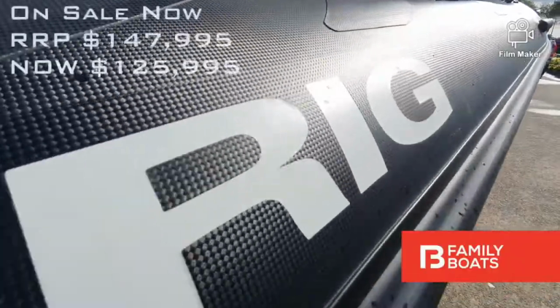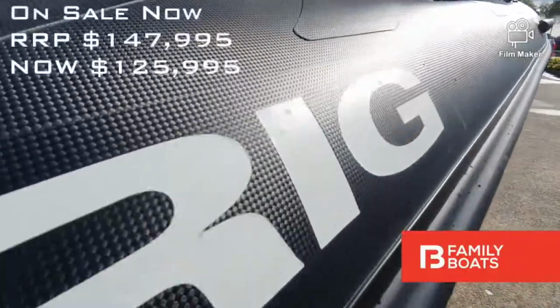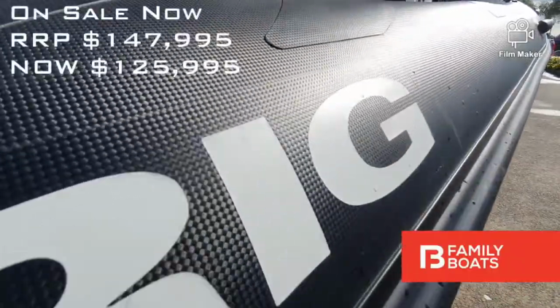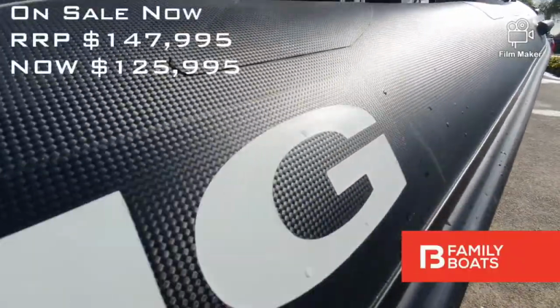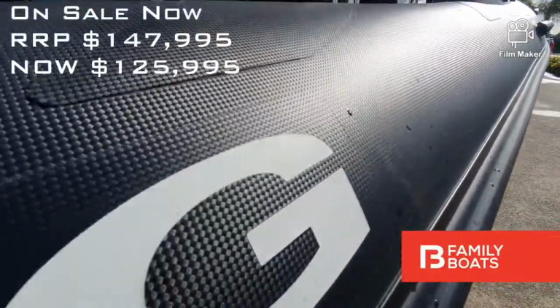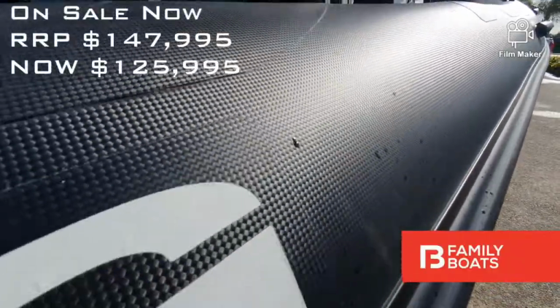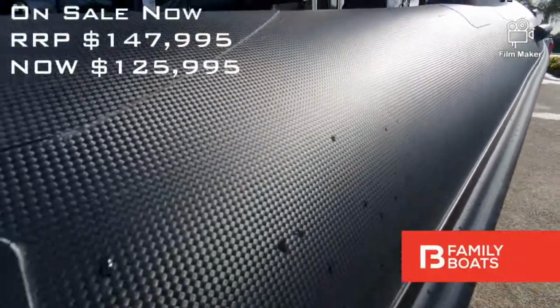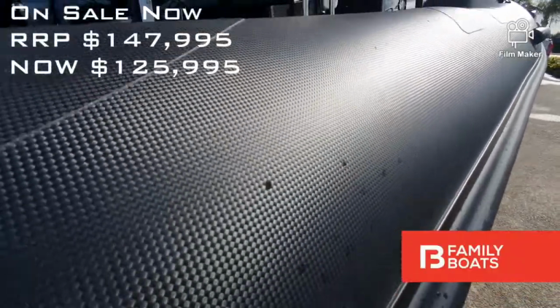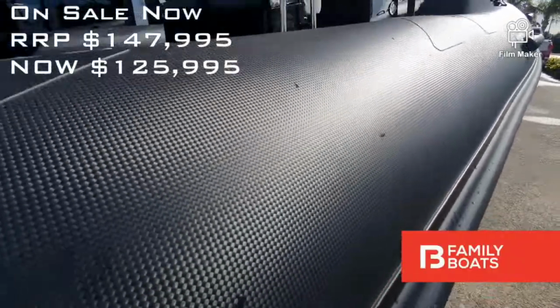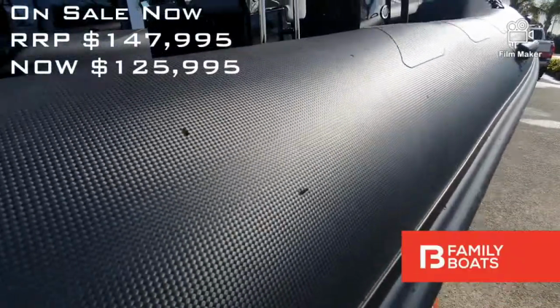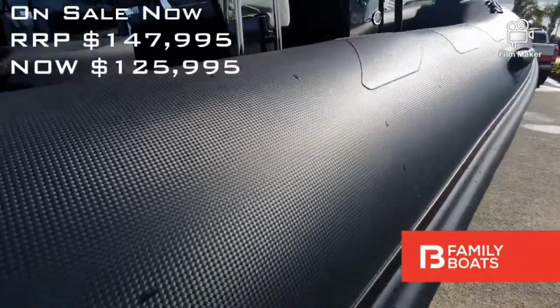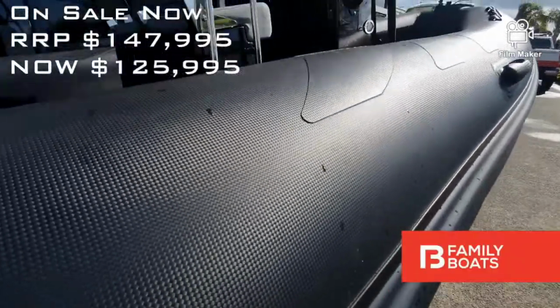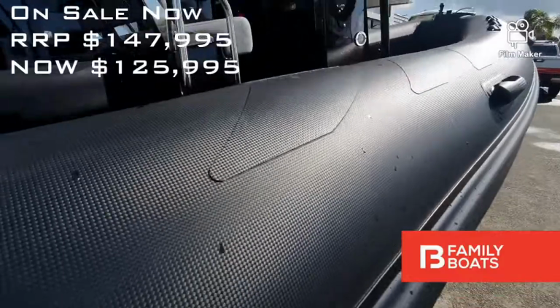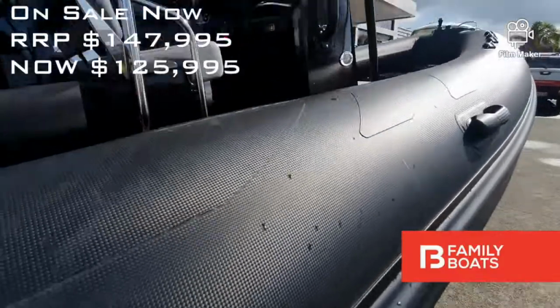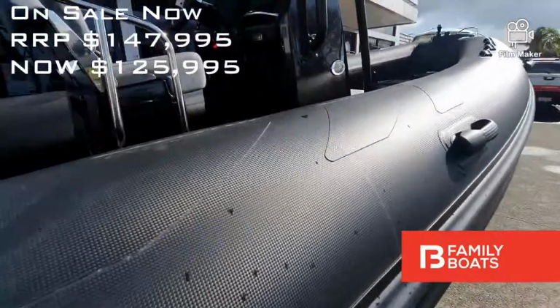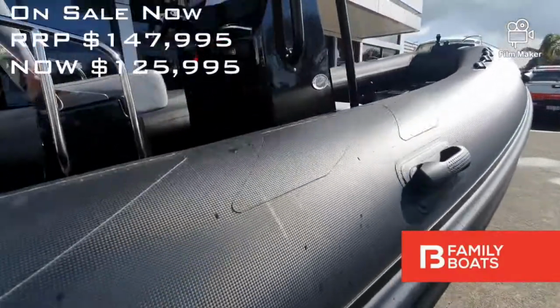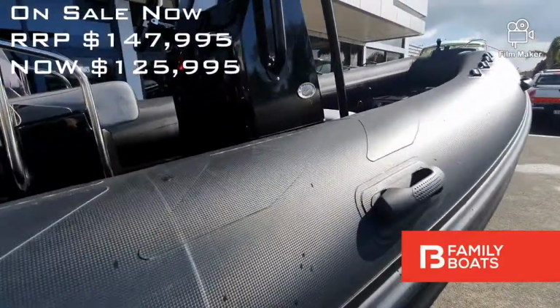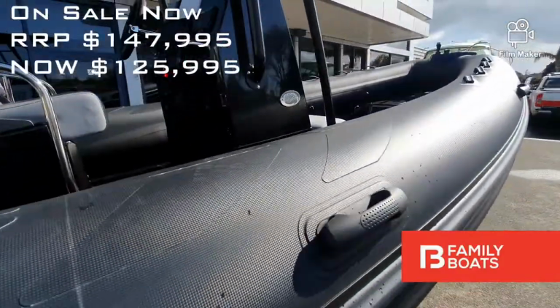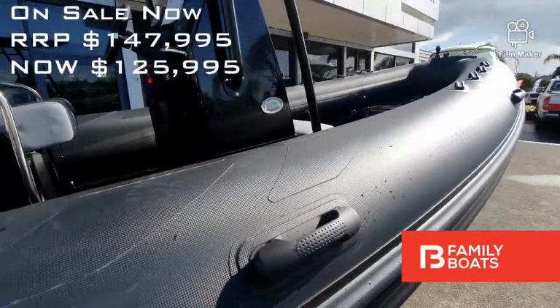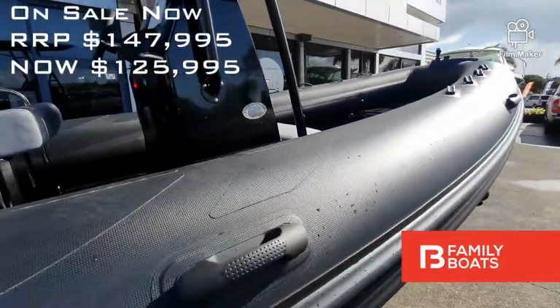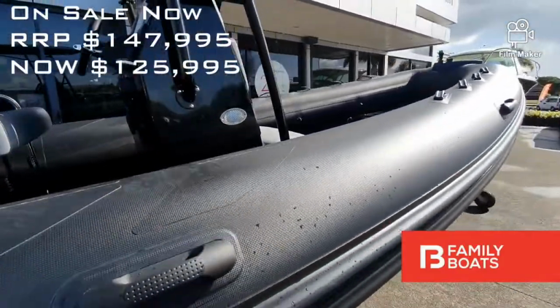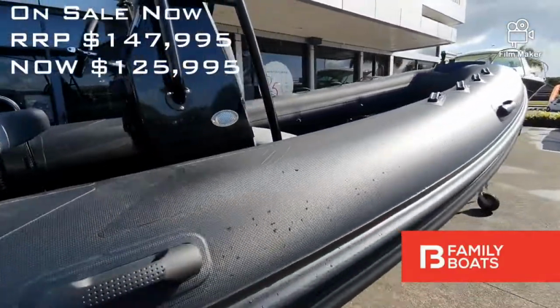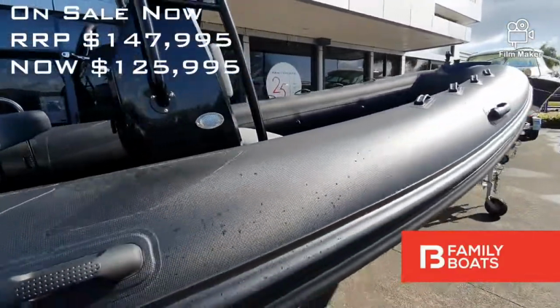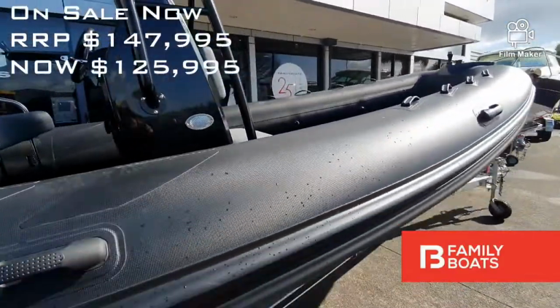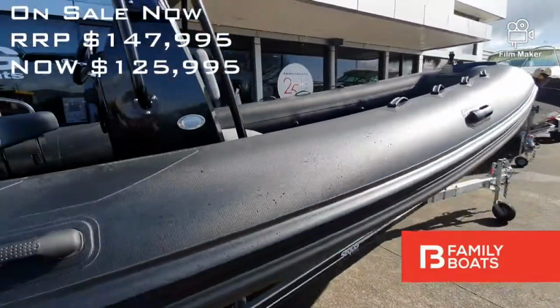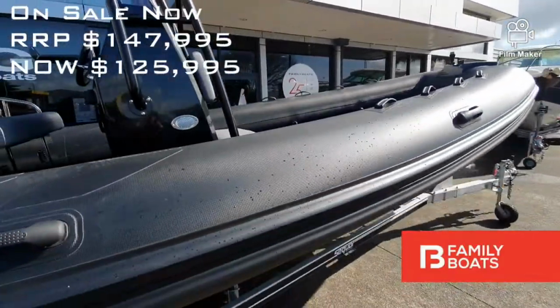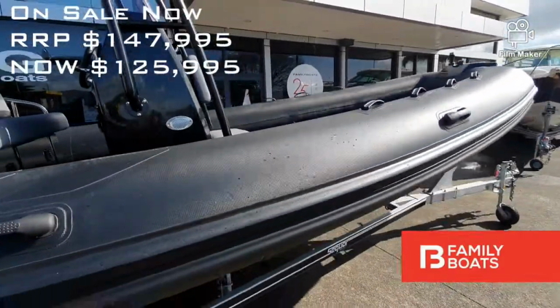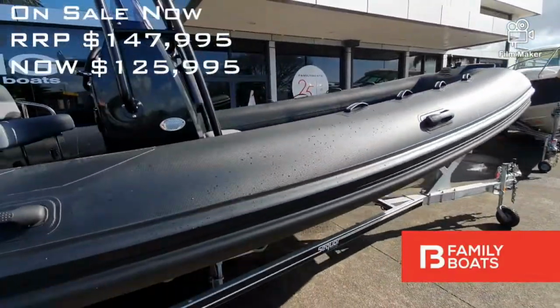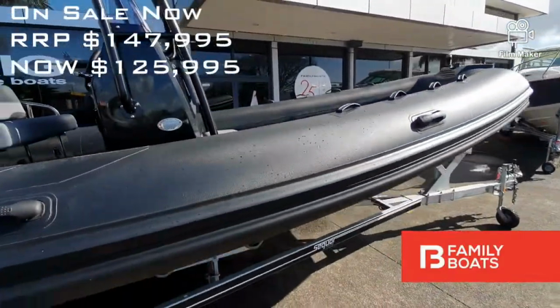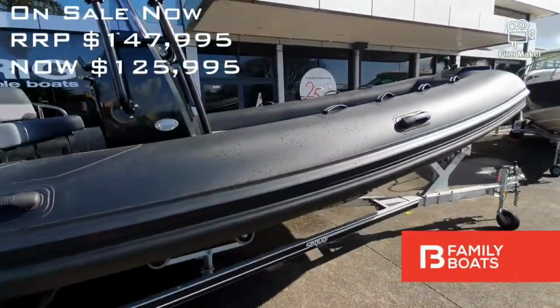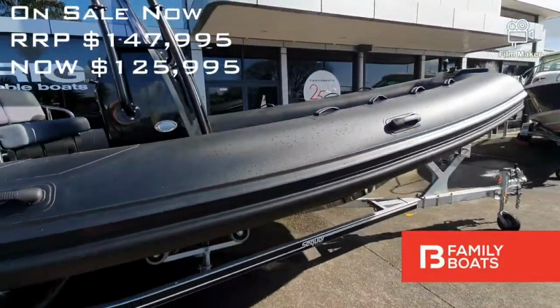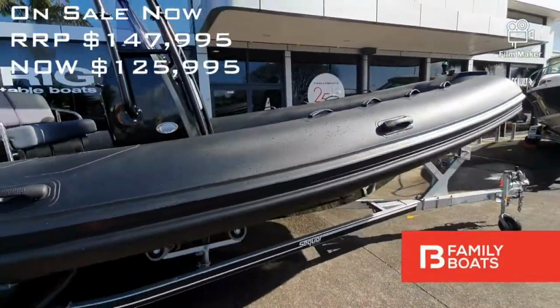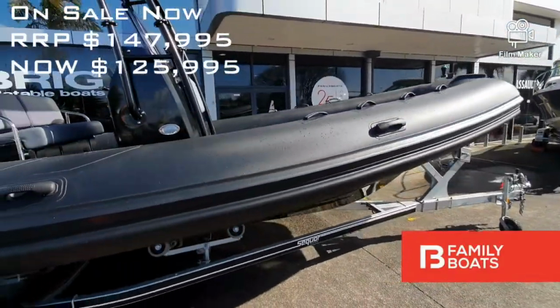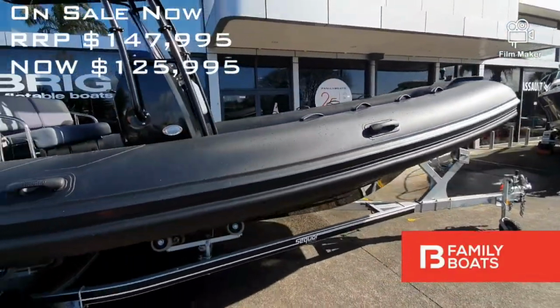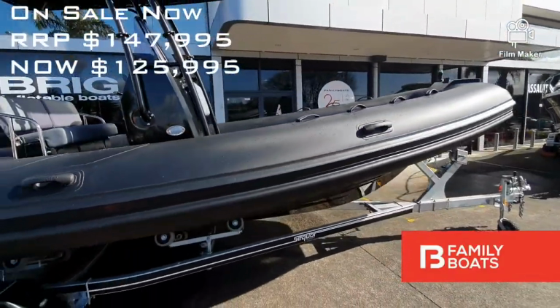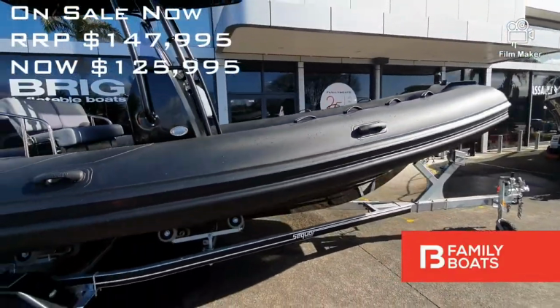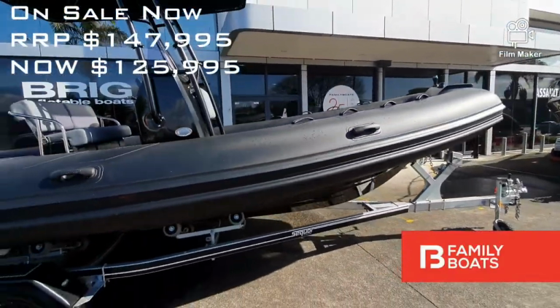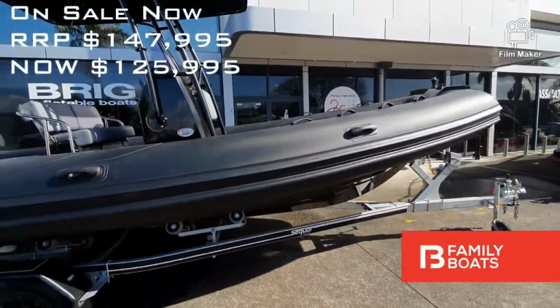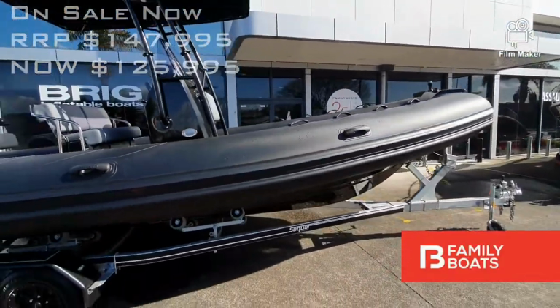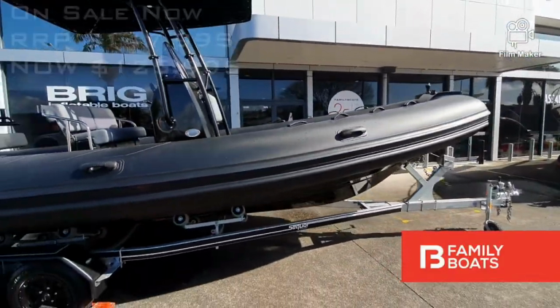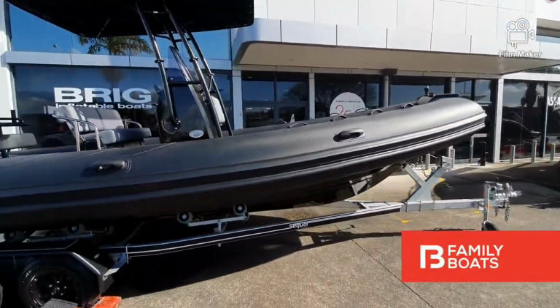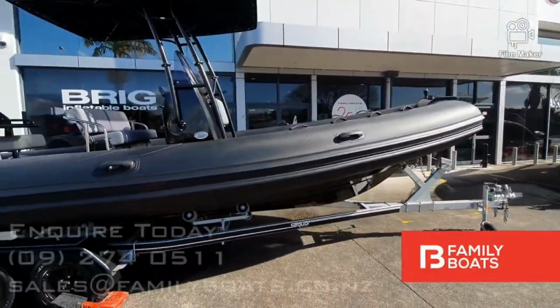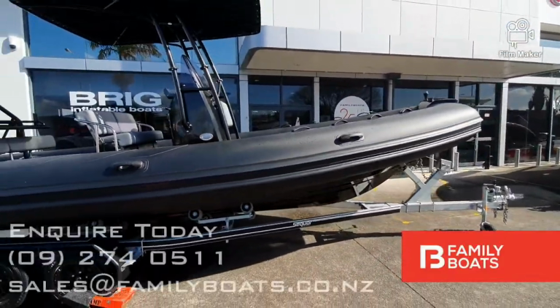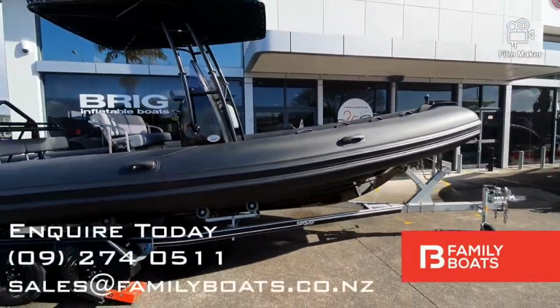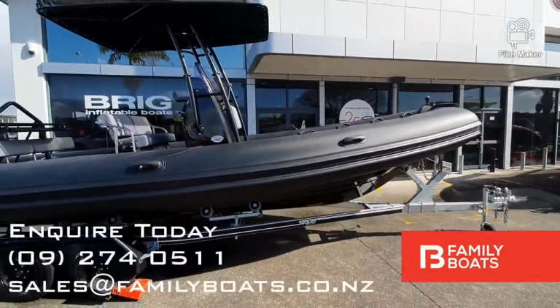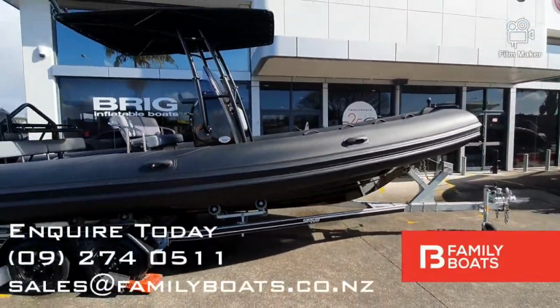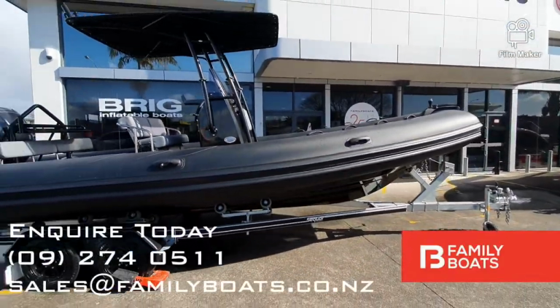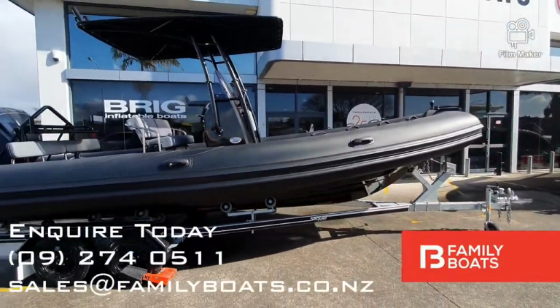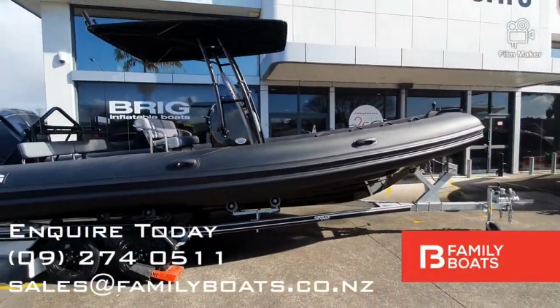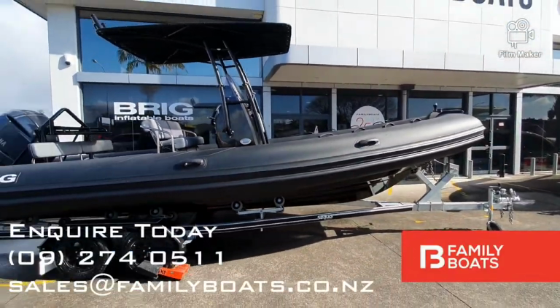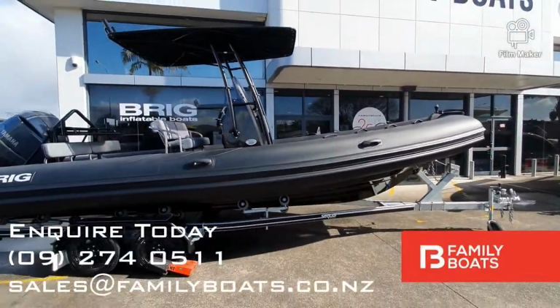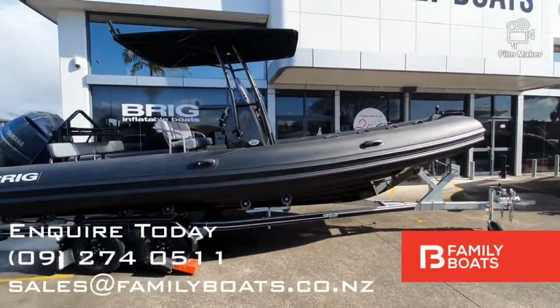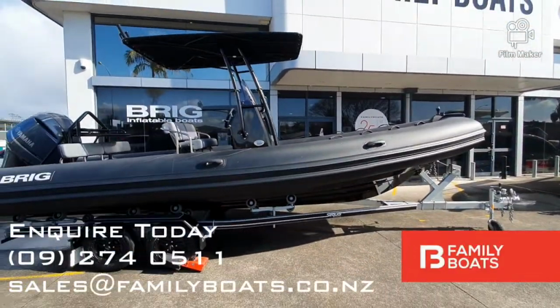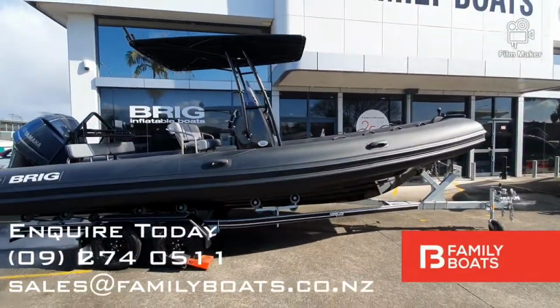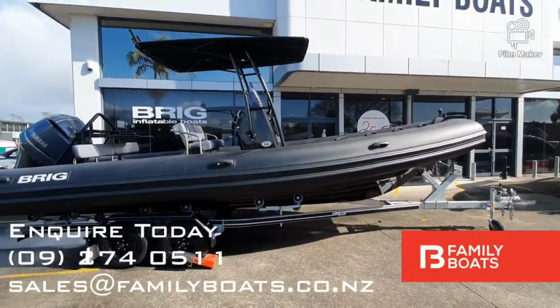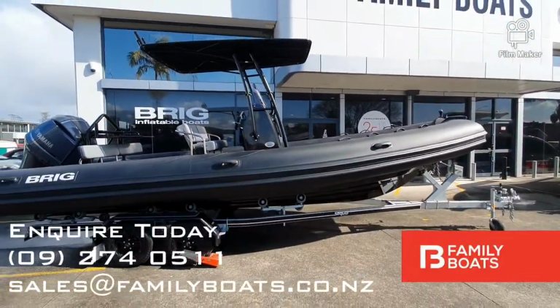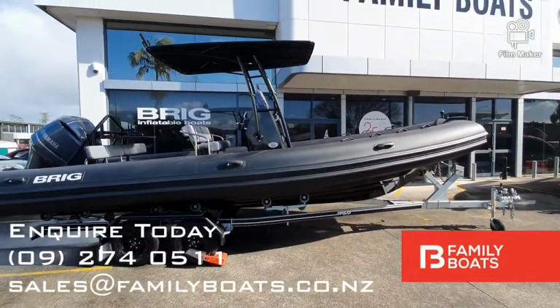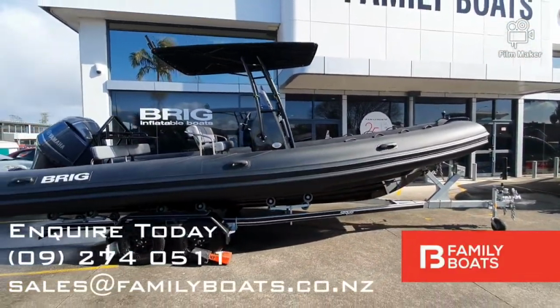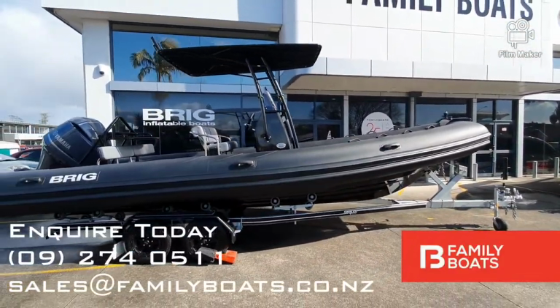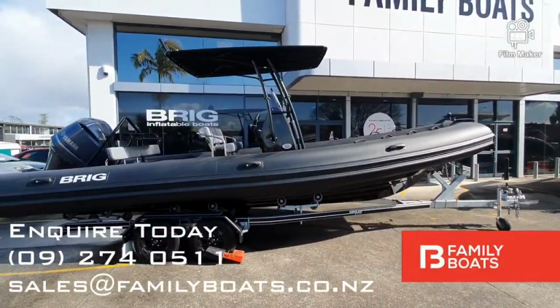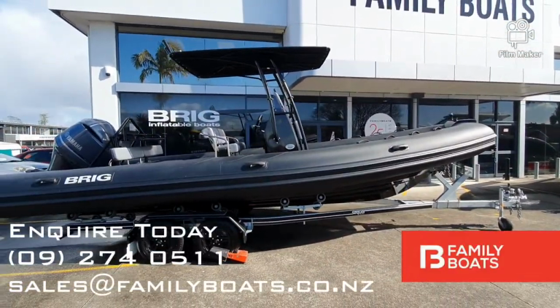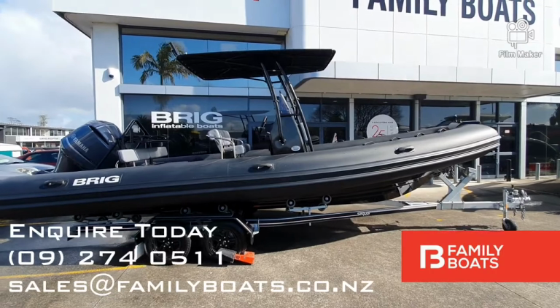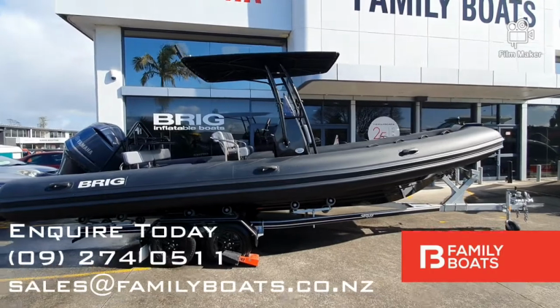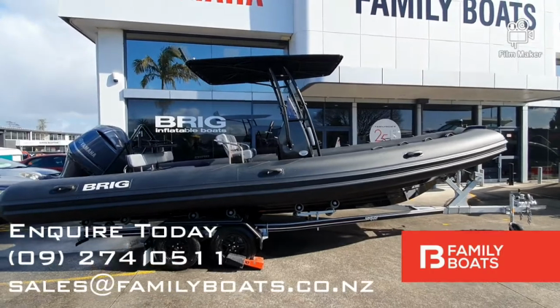The 730 will help you explore the New Zealand coasts in comfort and can be easily towed by a mid-sized vehicle.